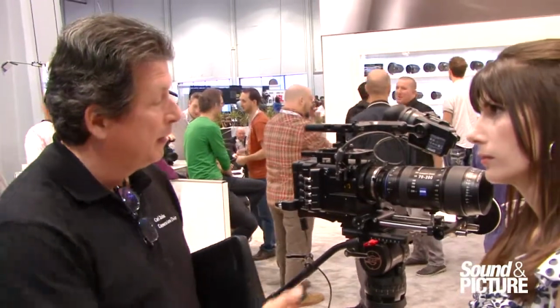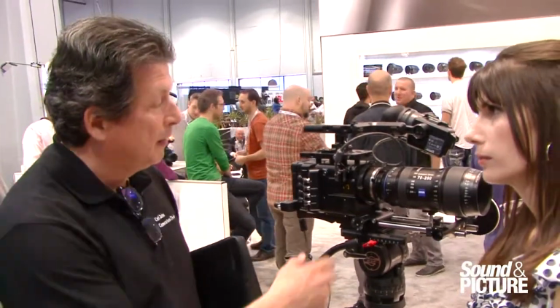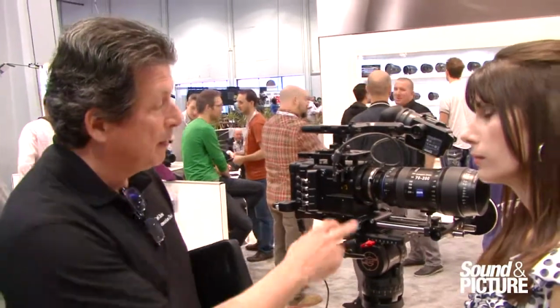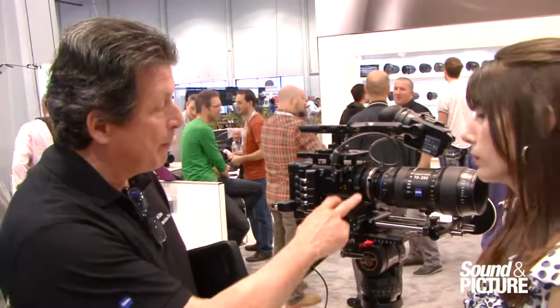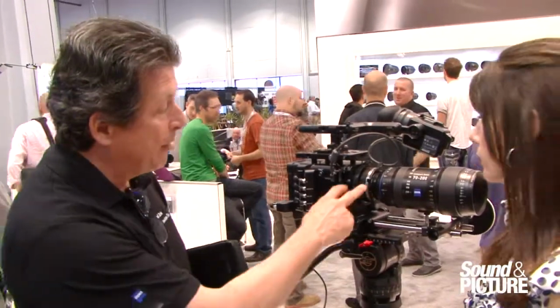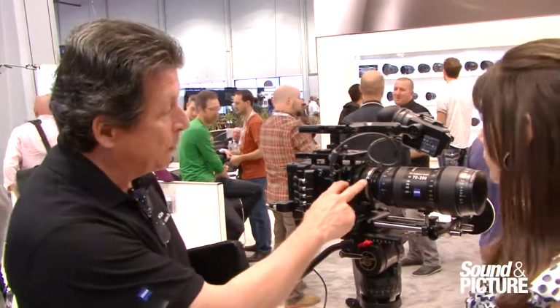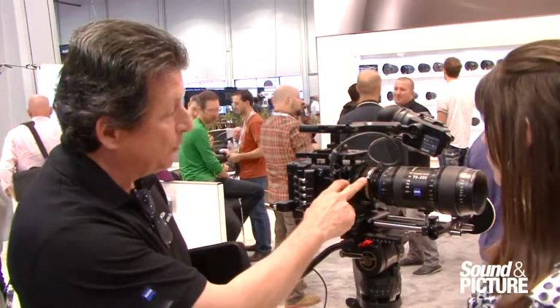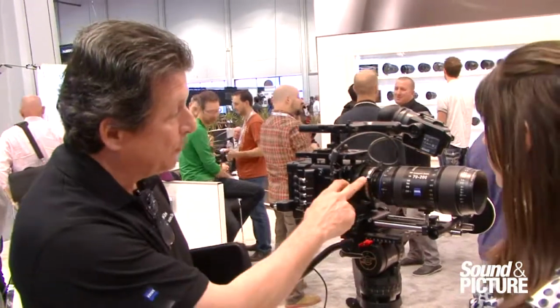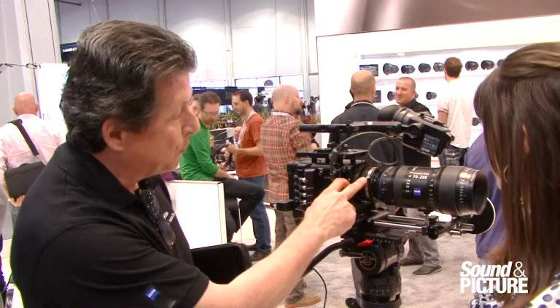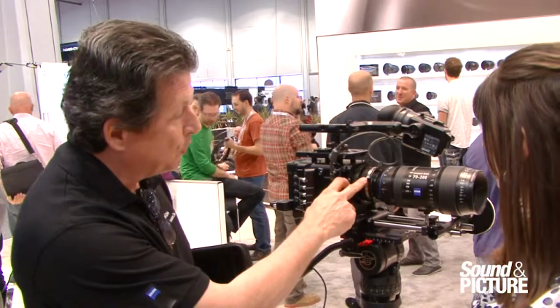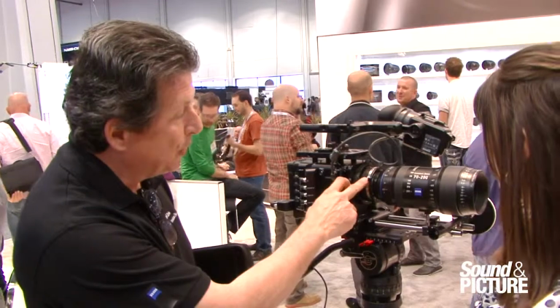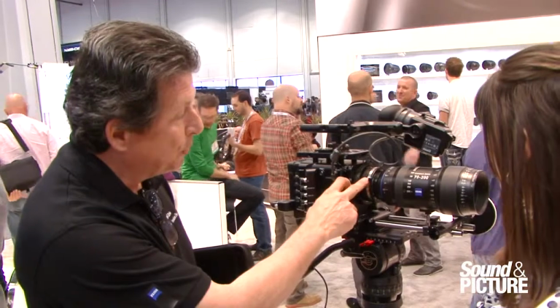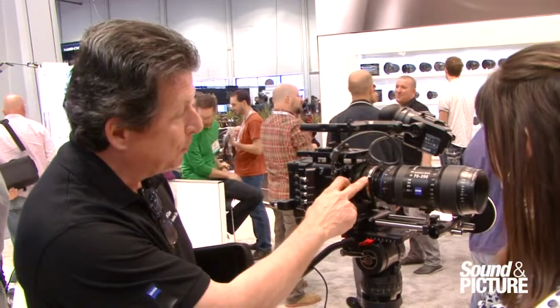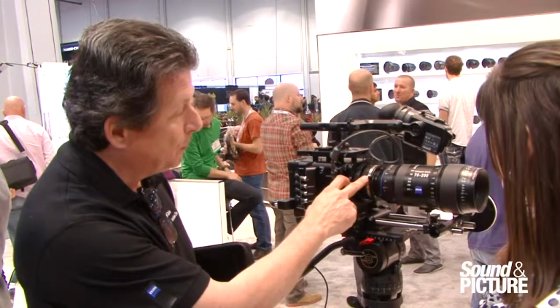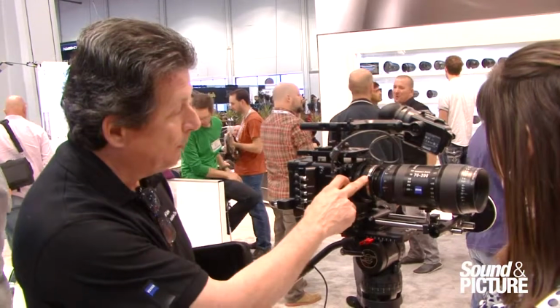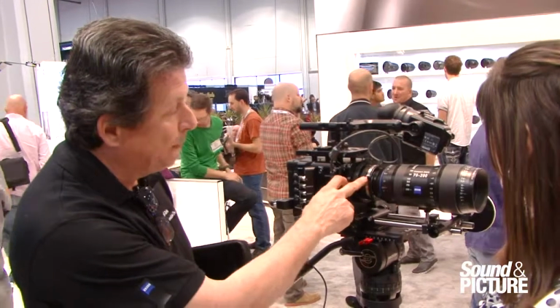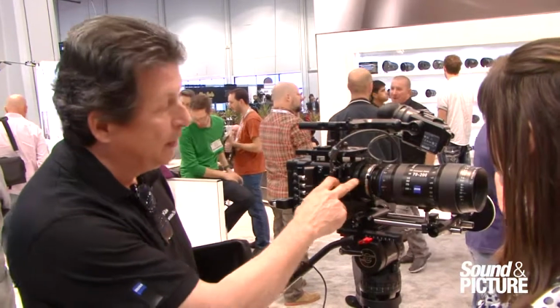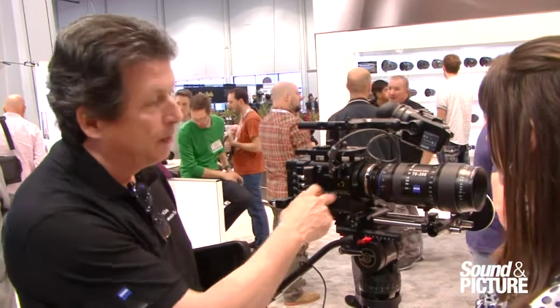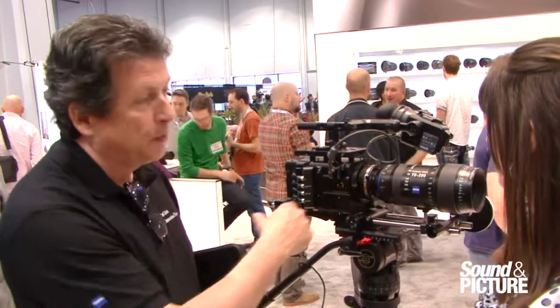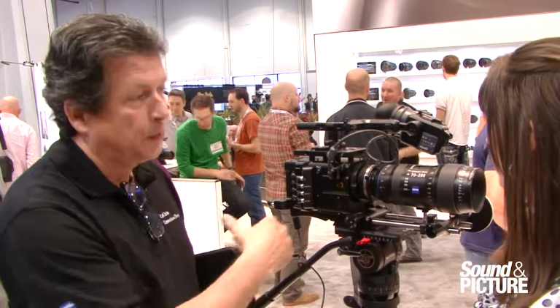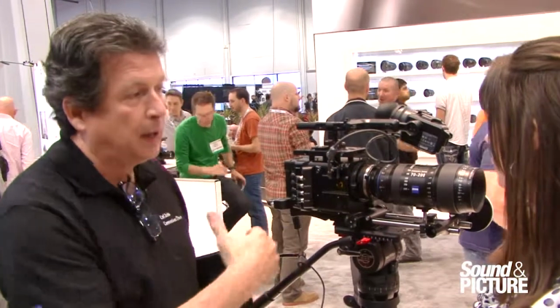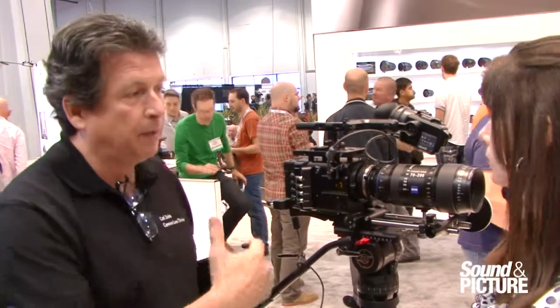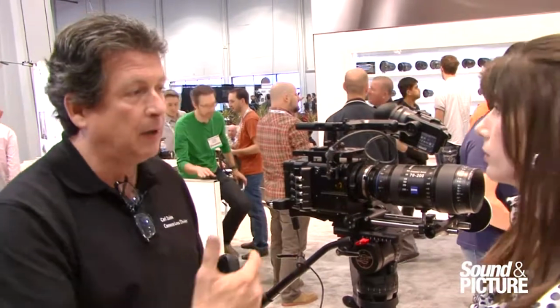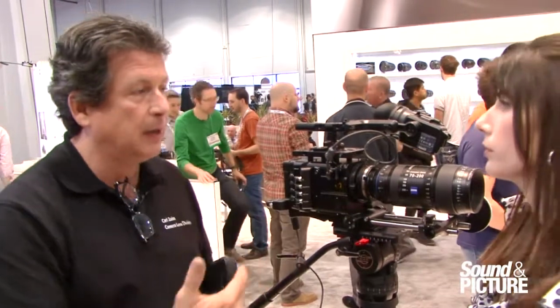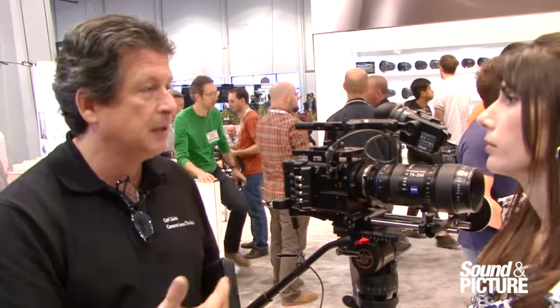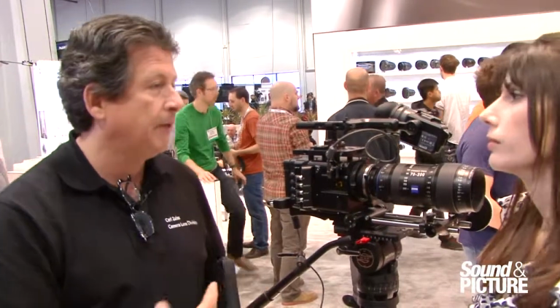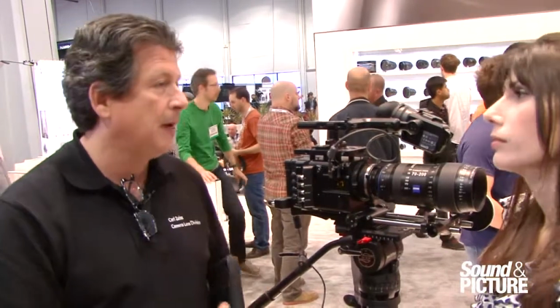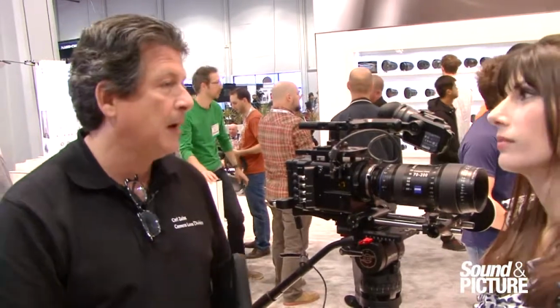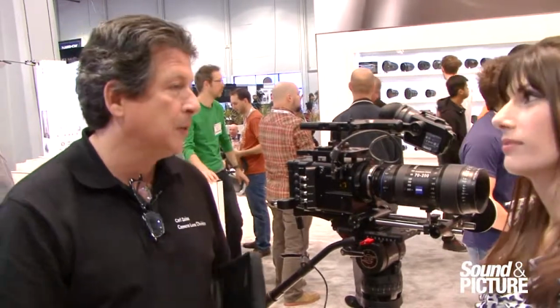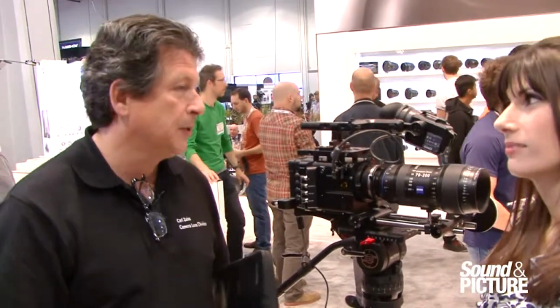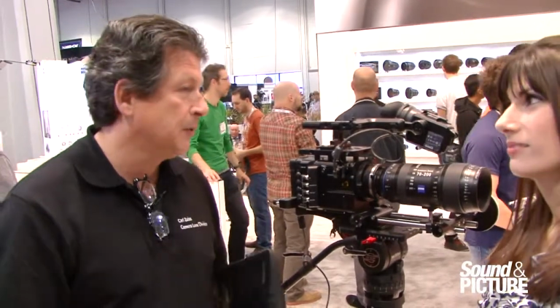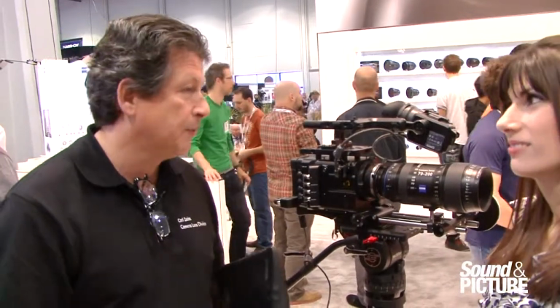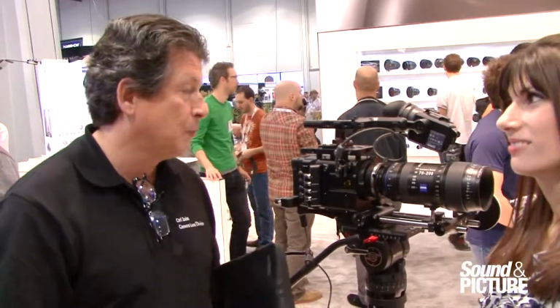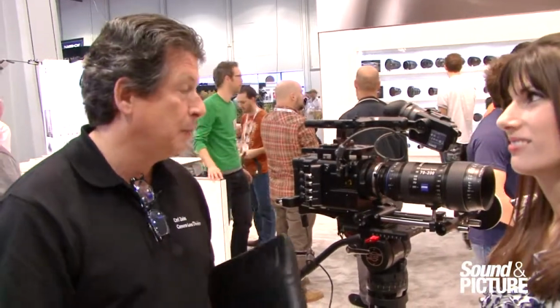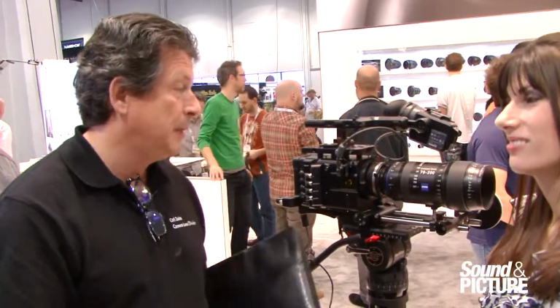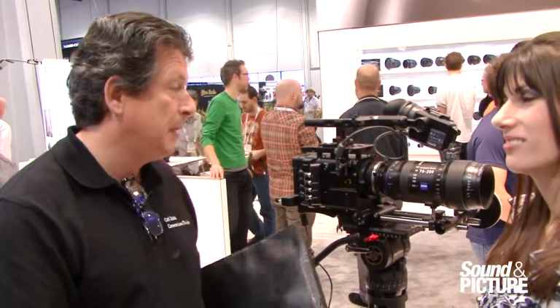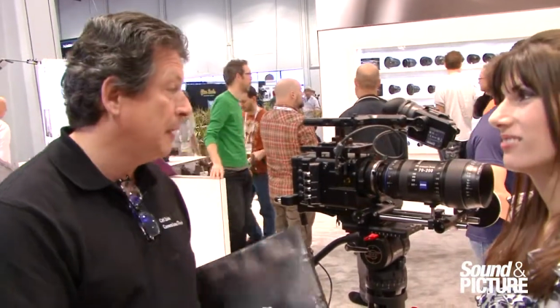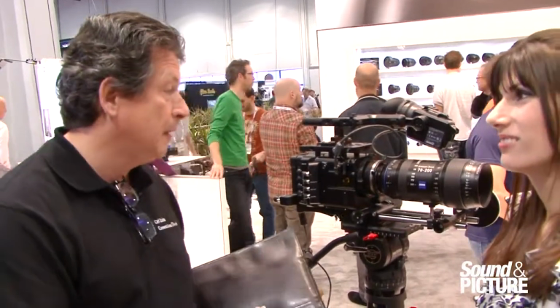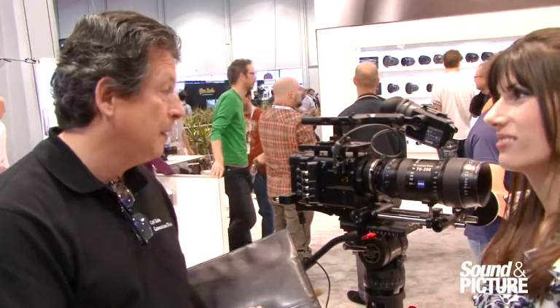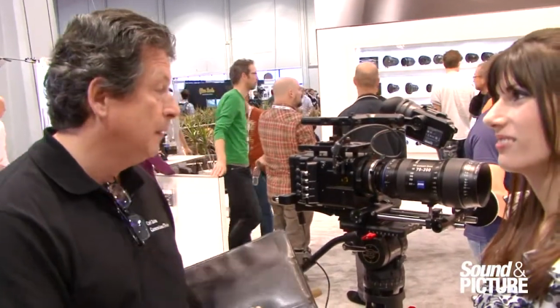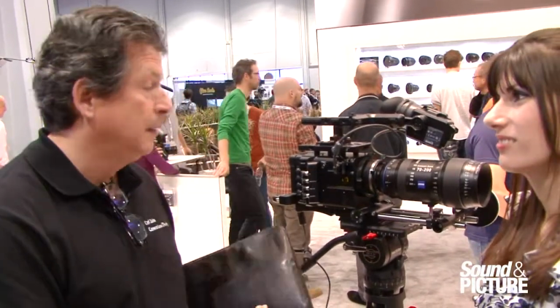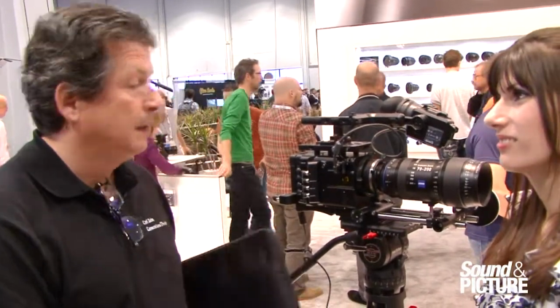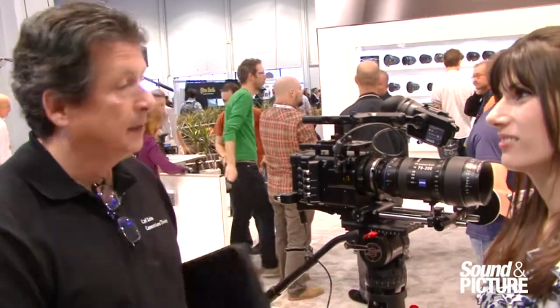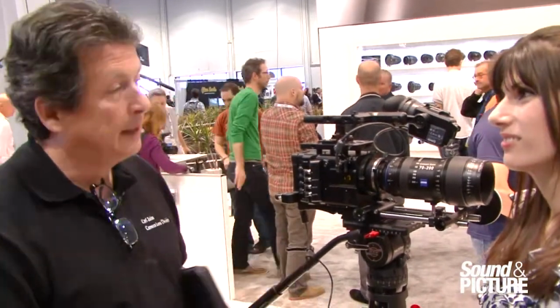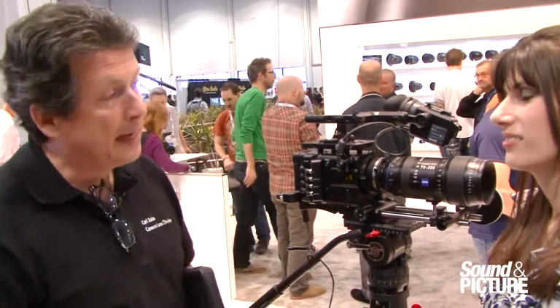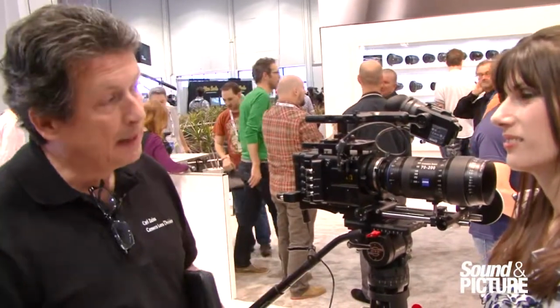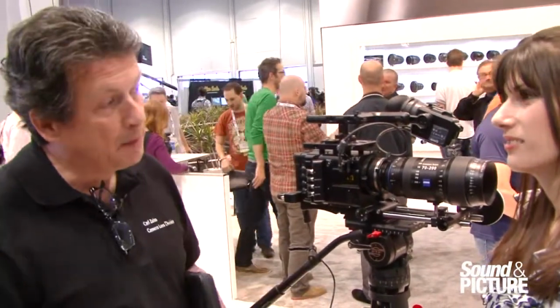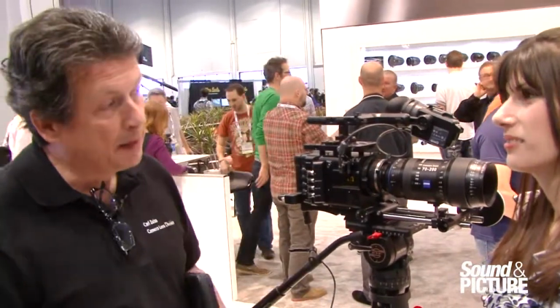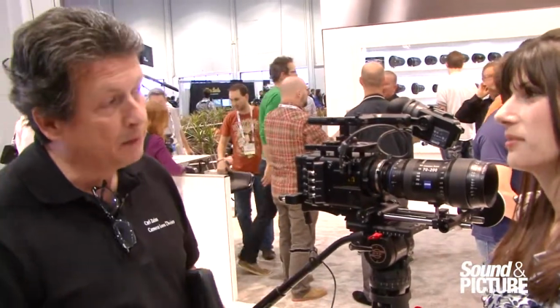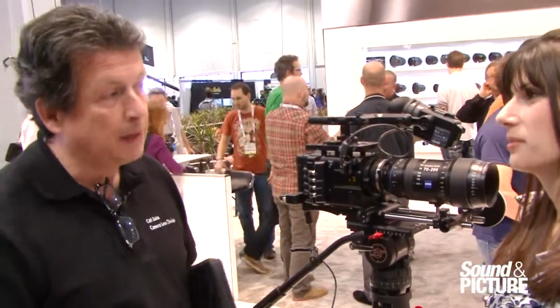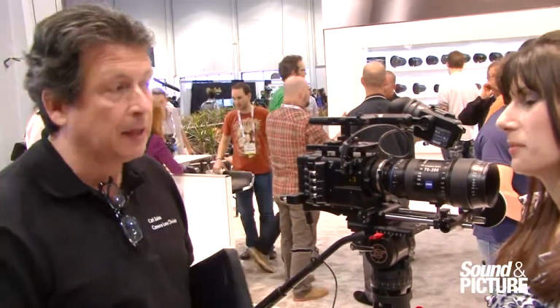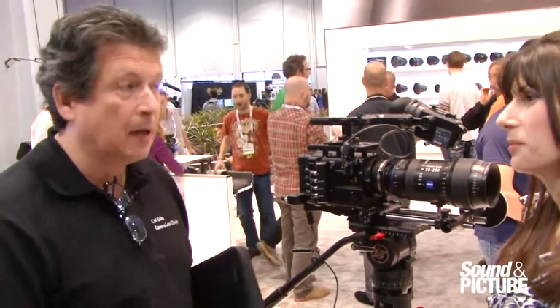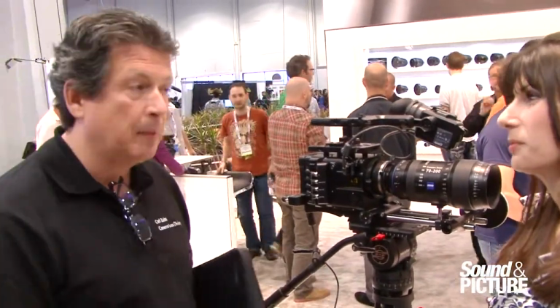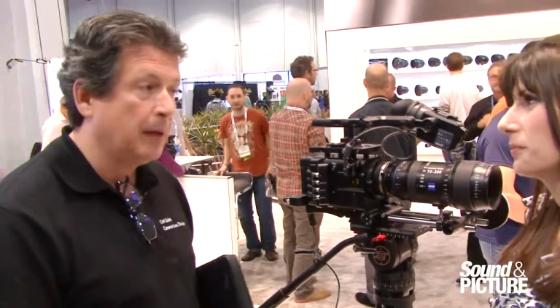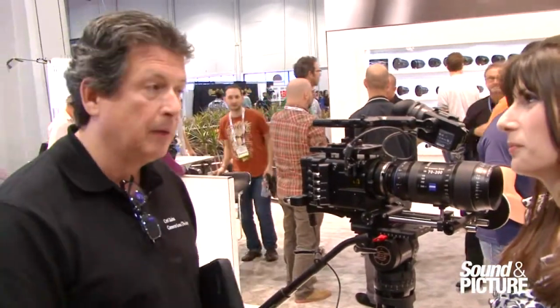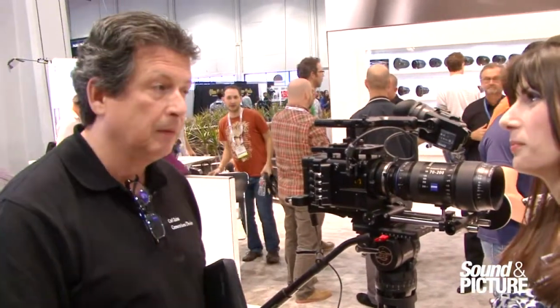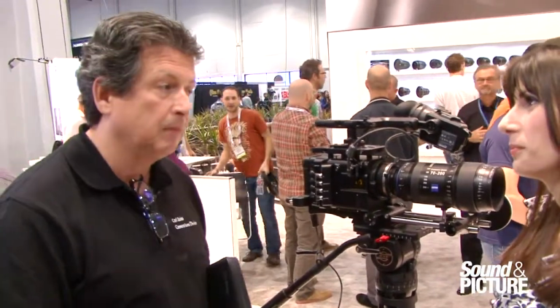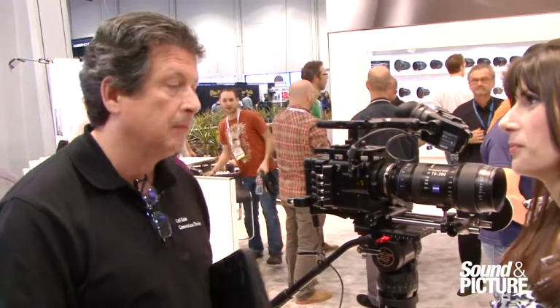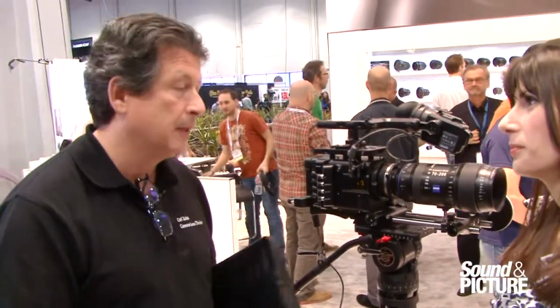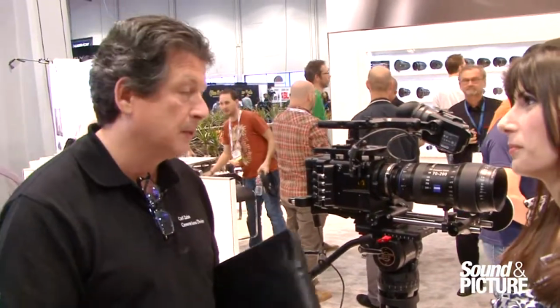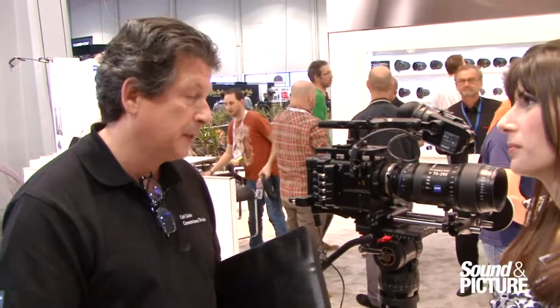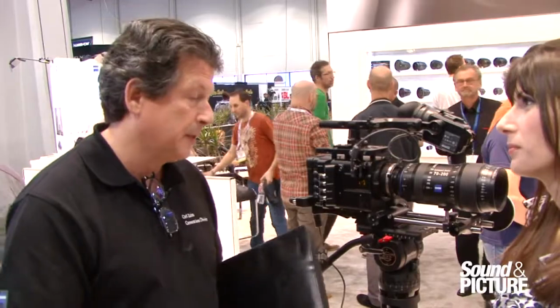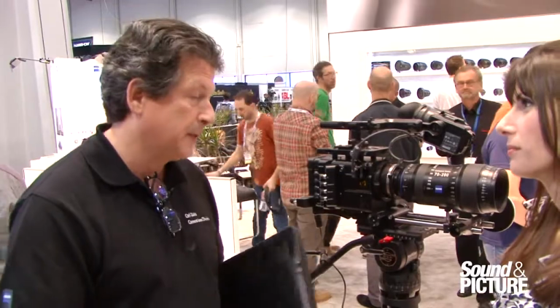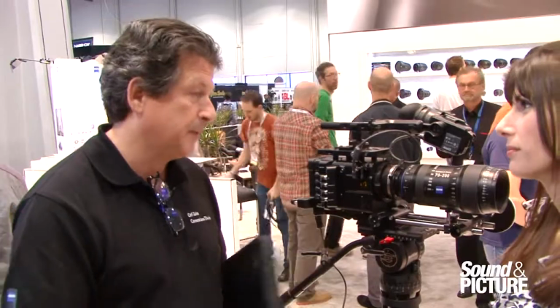The mounts are interchangeable, so you have lots of options: PL, Canon mount, Nikon mount, and more.